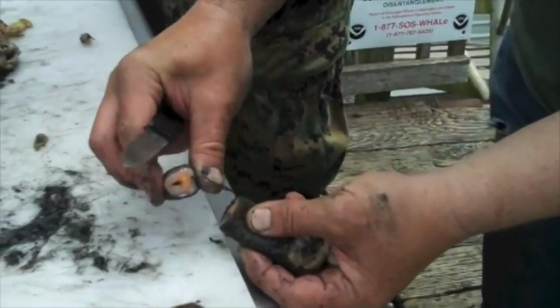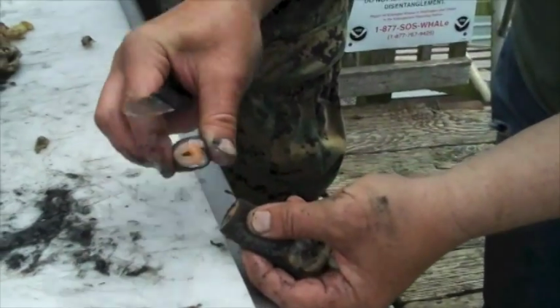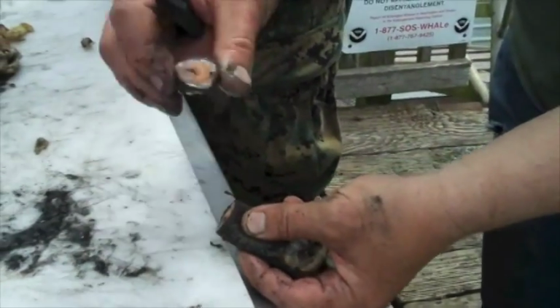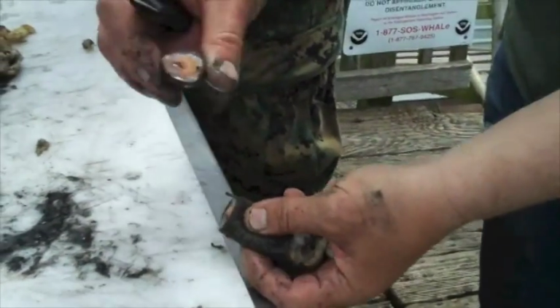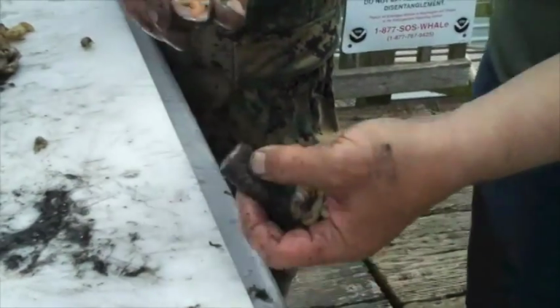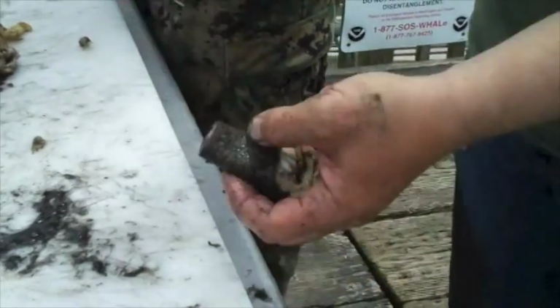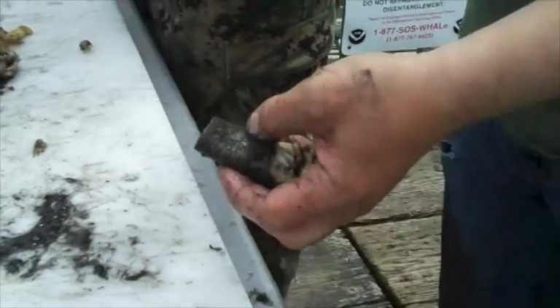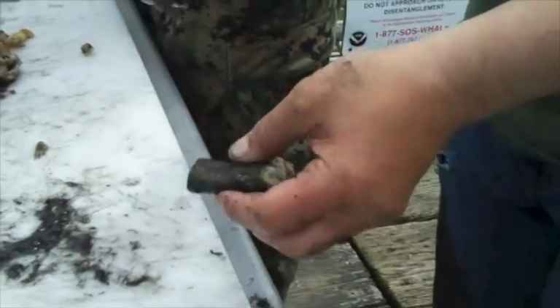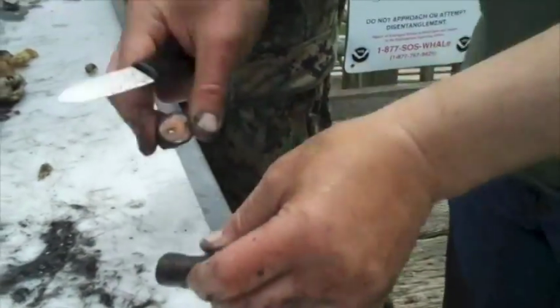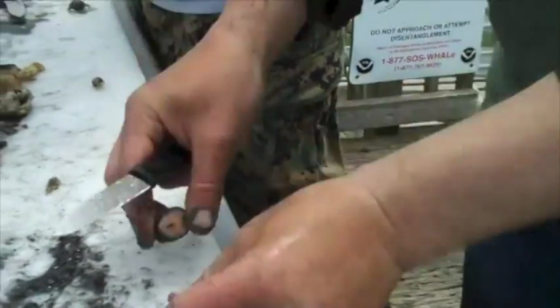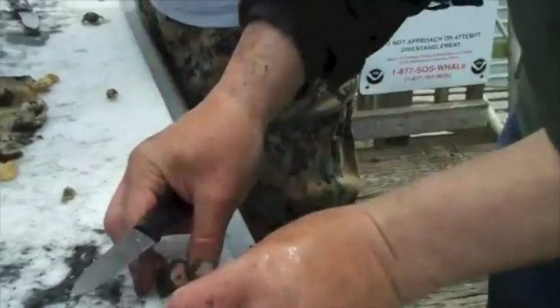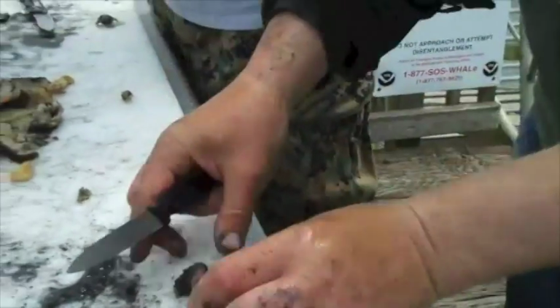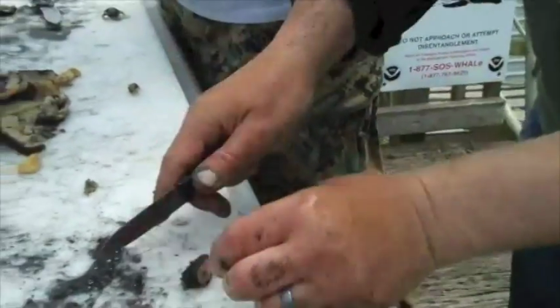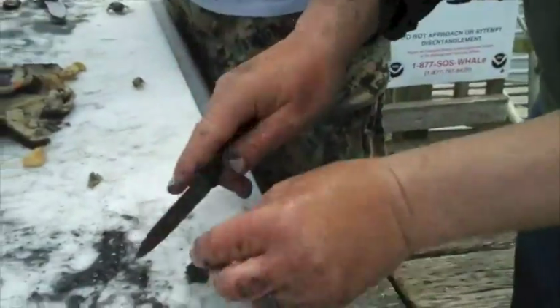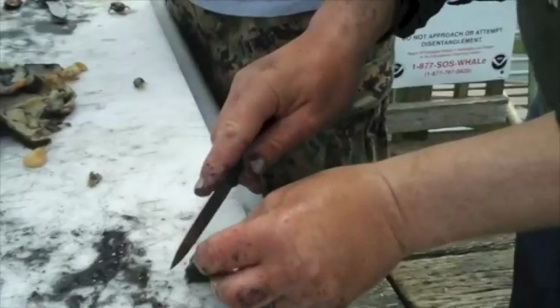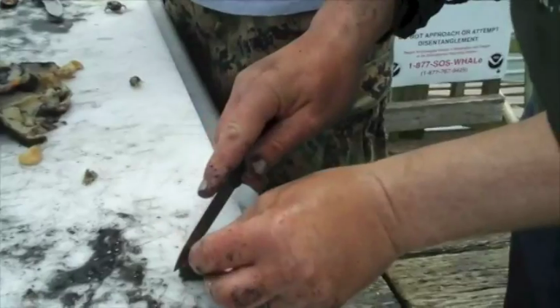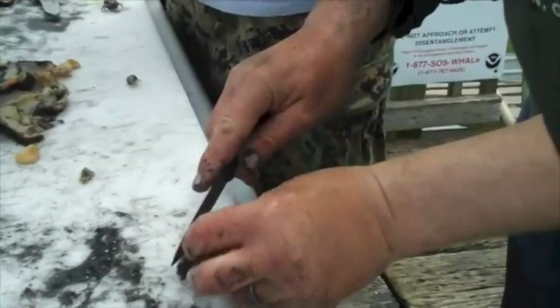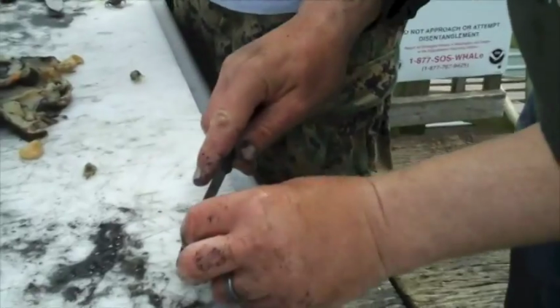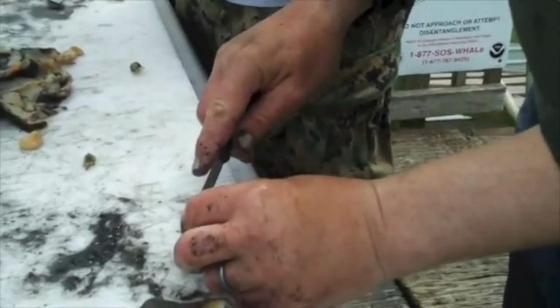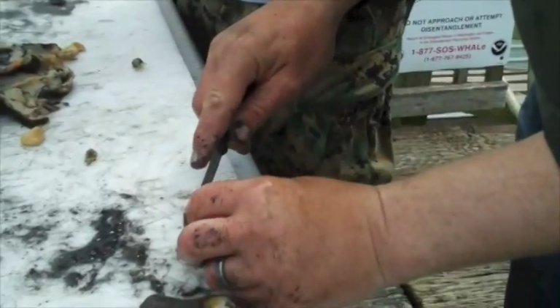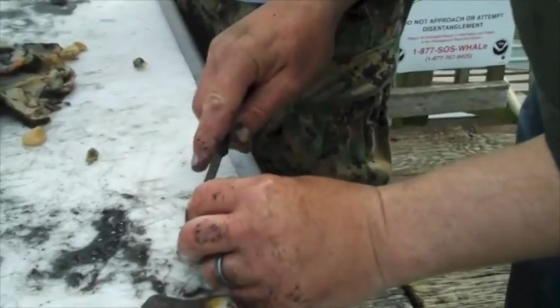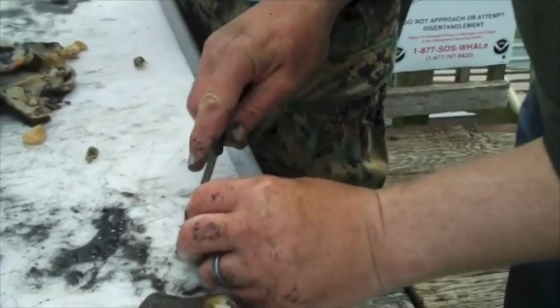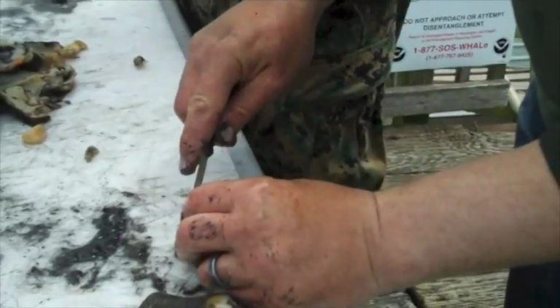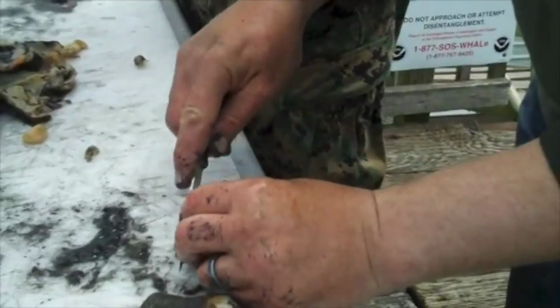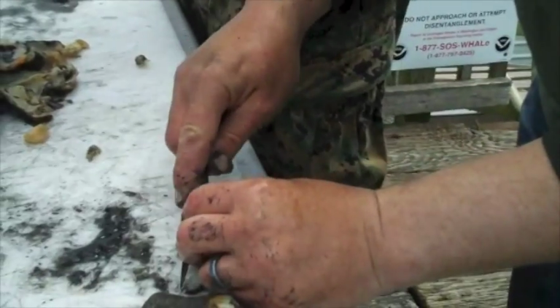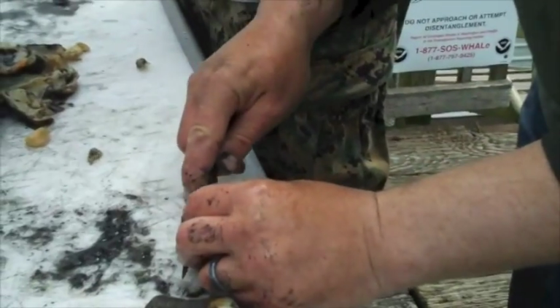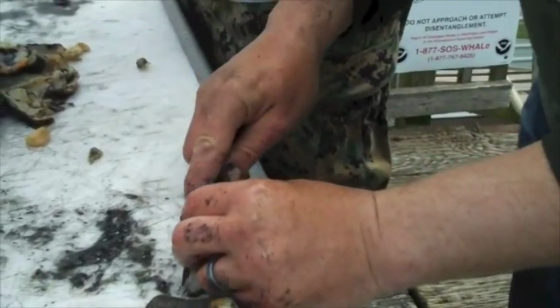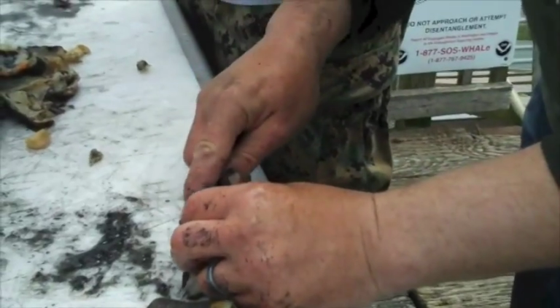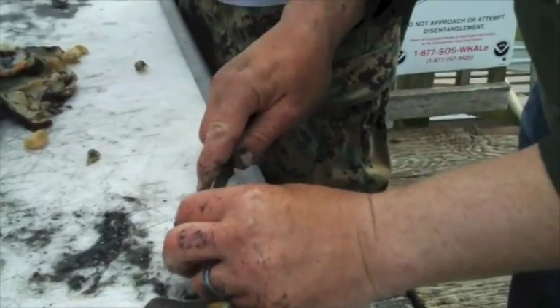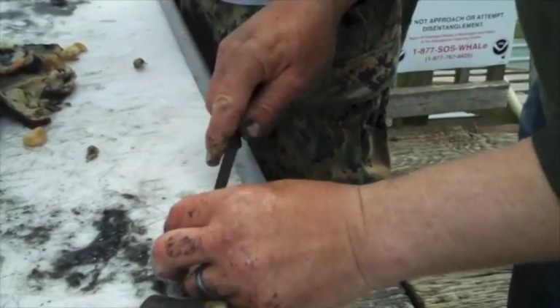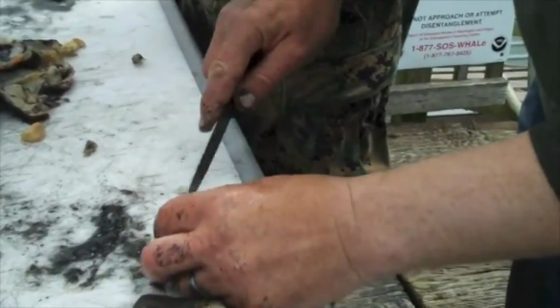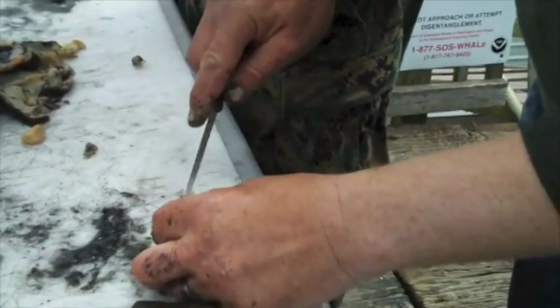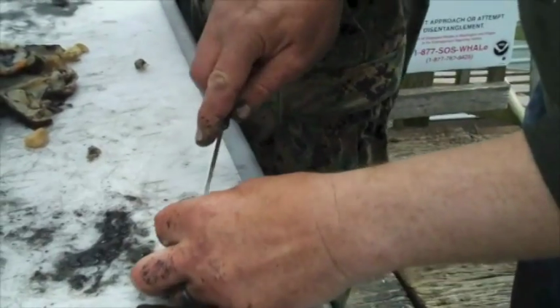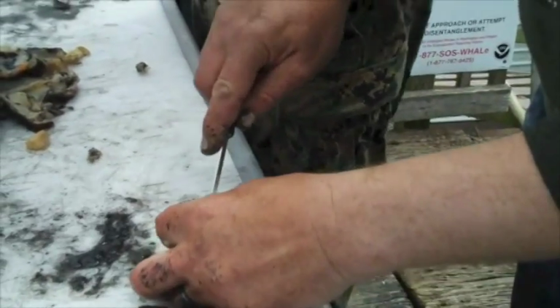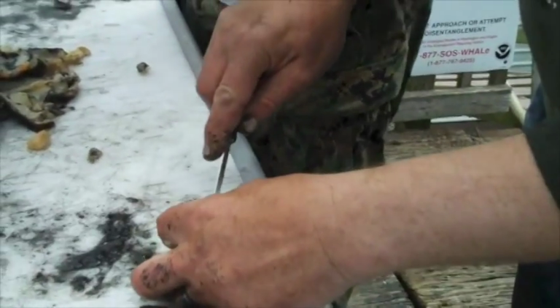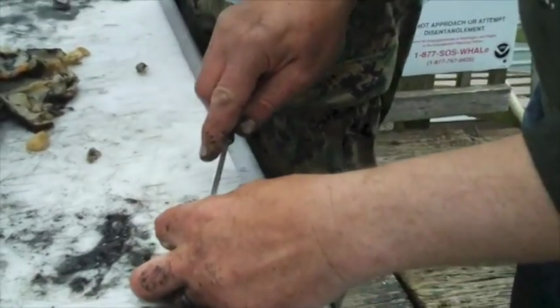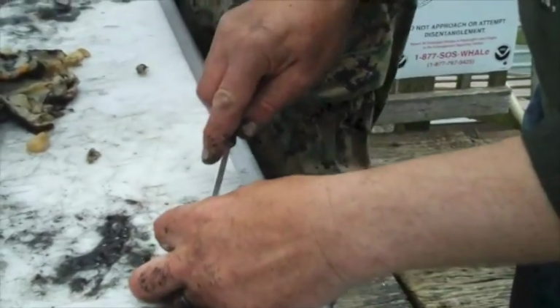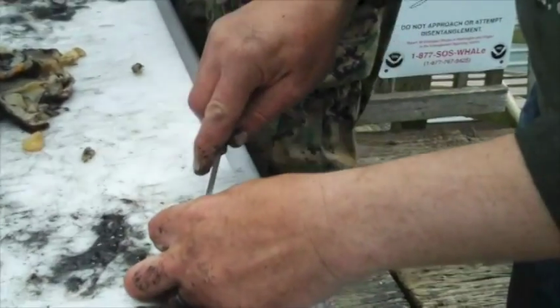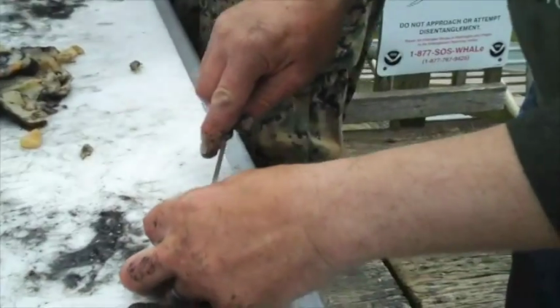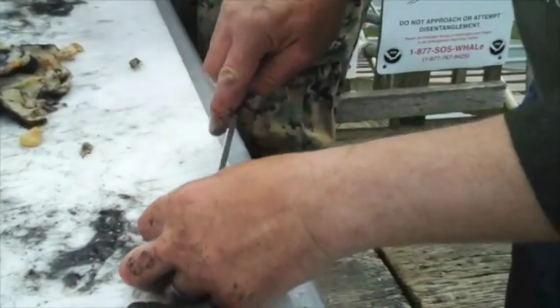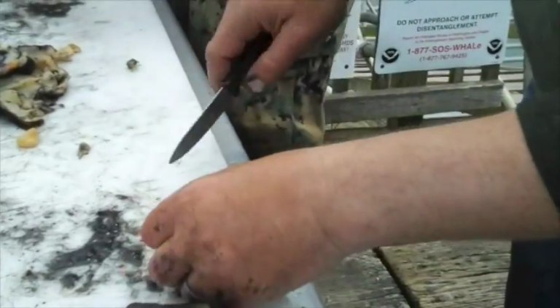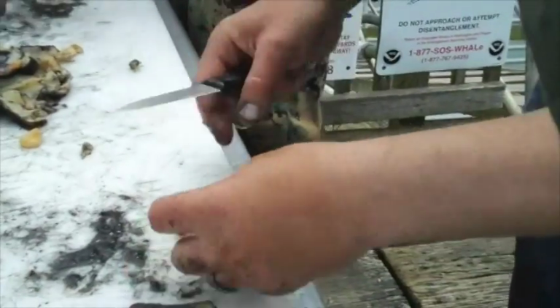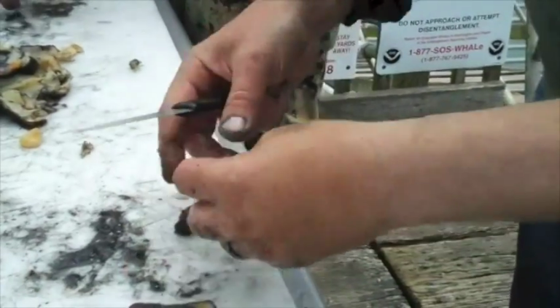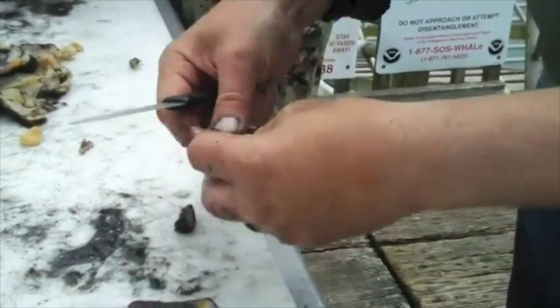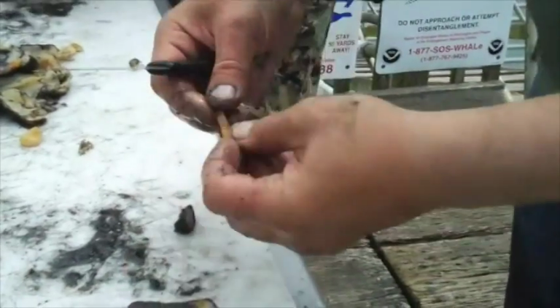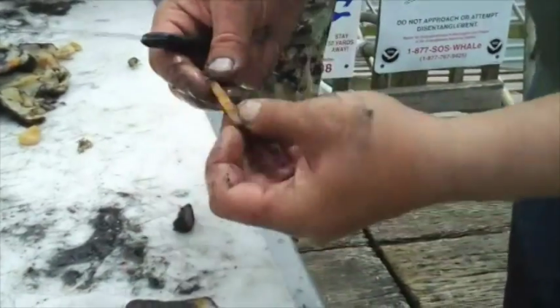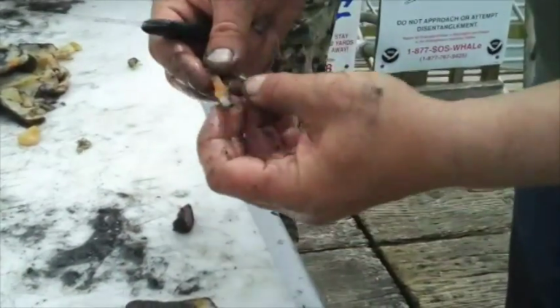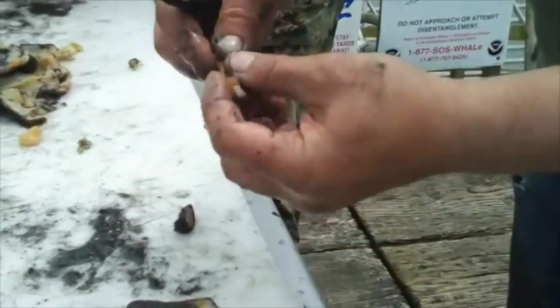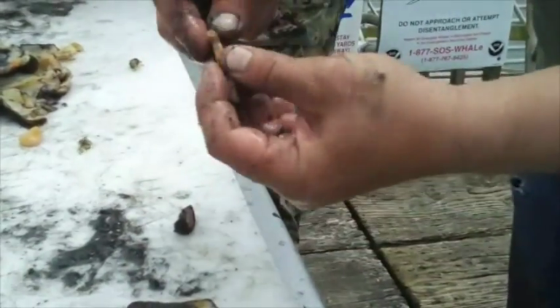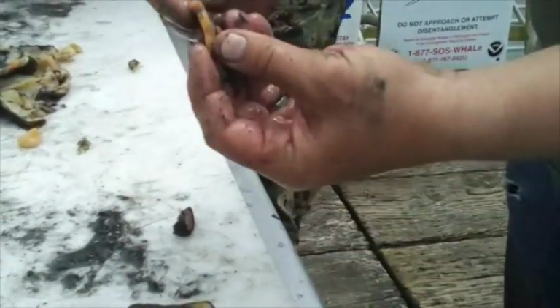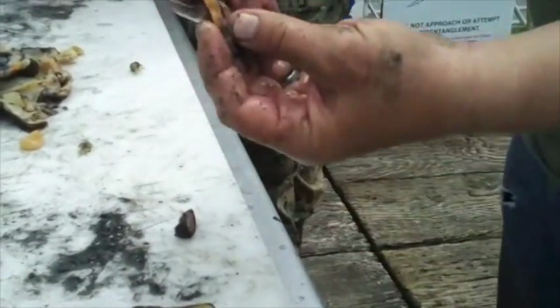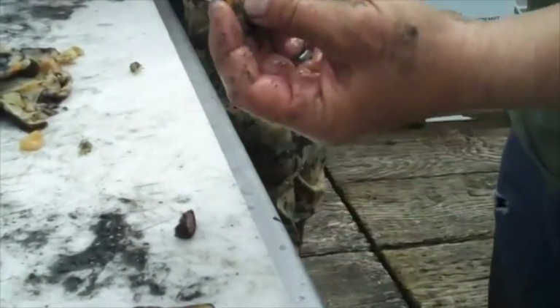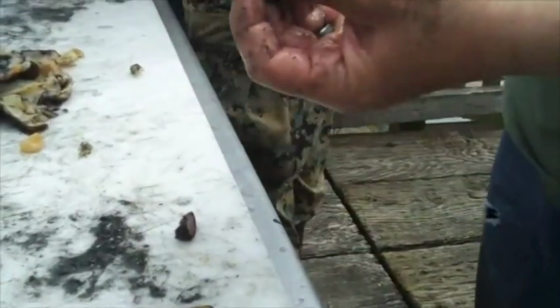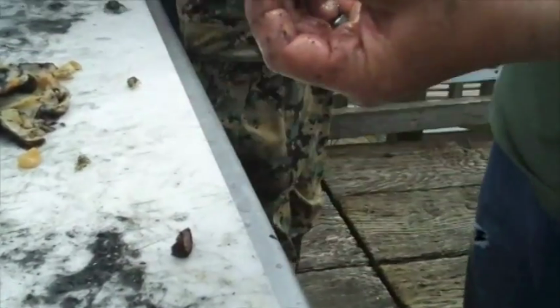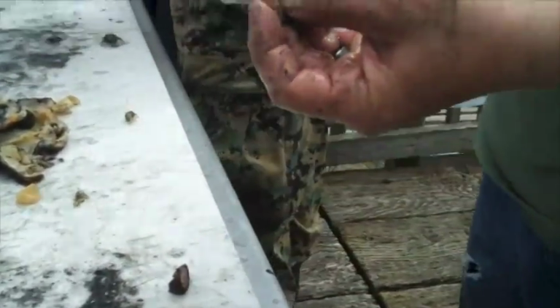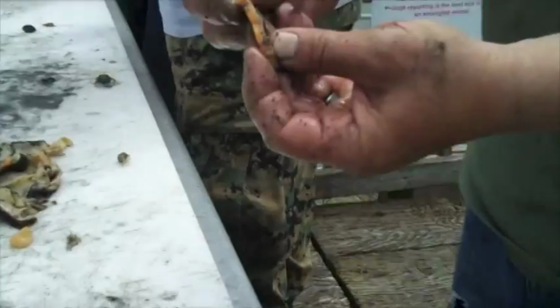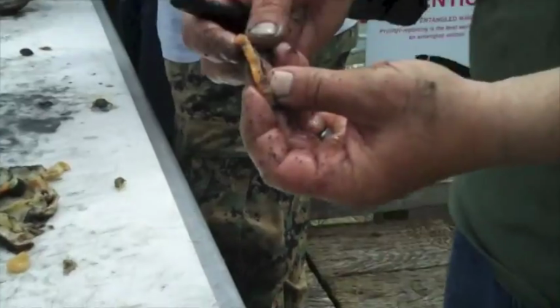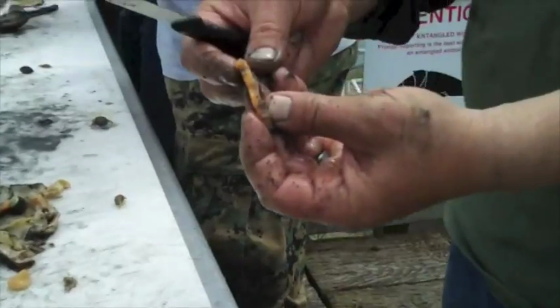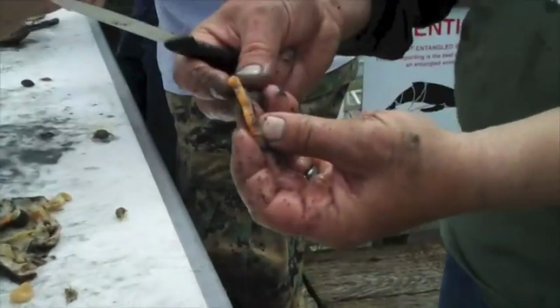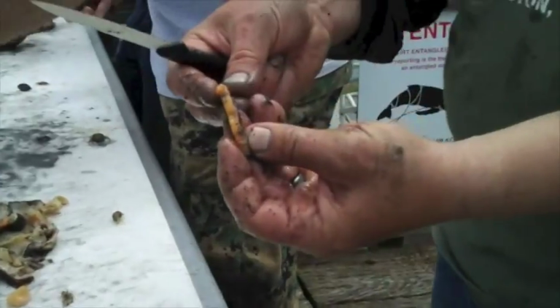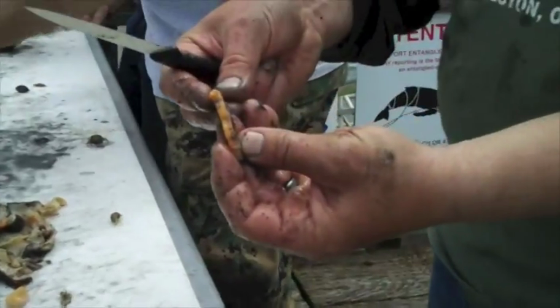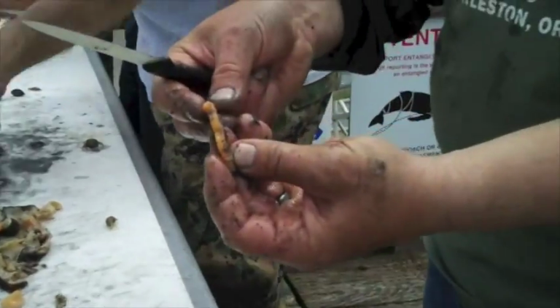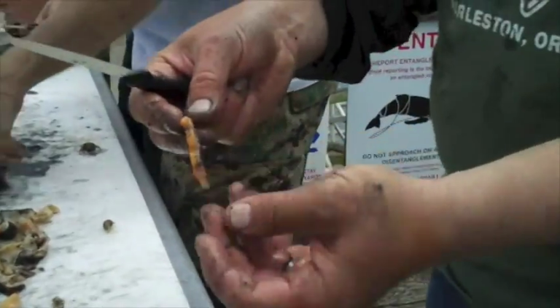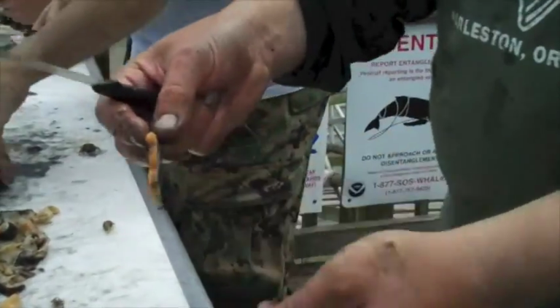This incidentally makes really good bait. So if you're going out for perch, or going for stuff off the rocks, you can take that and put it on your hook — your fish just love it.